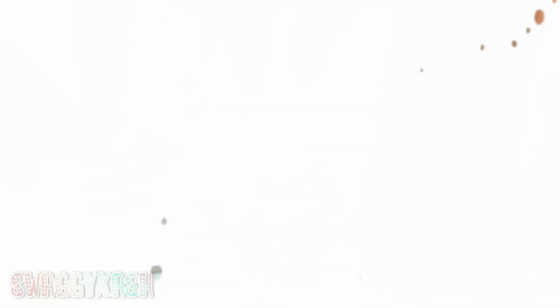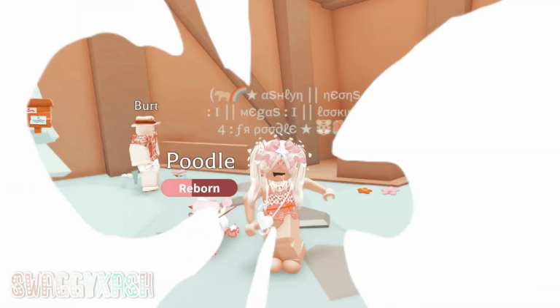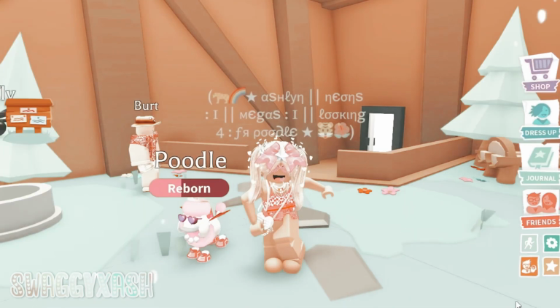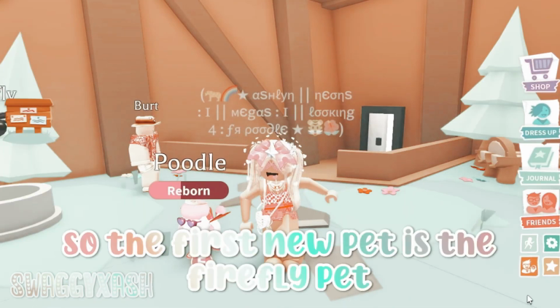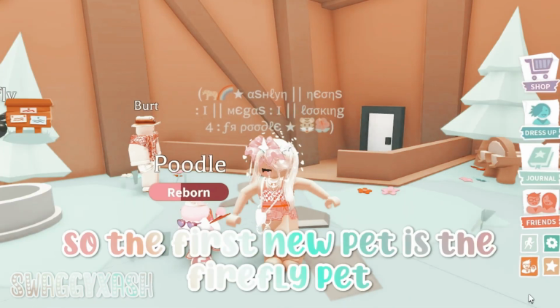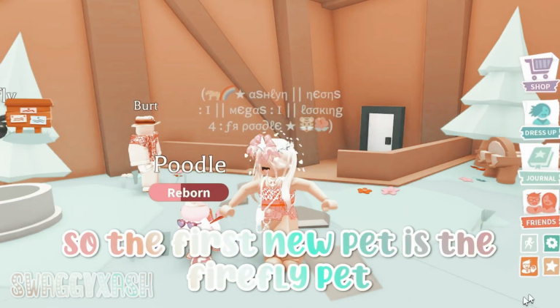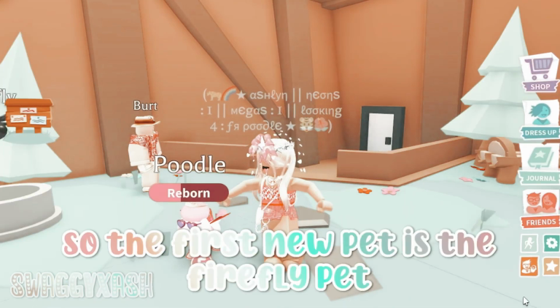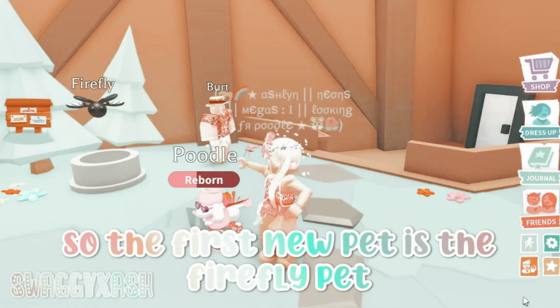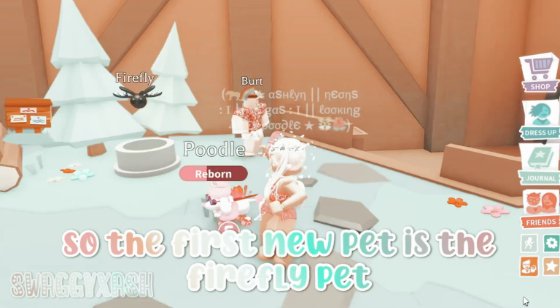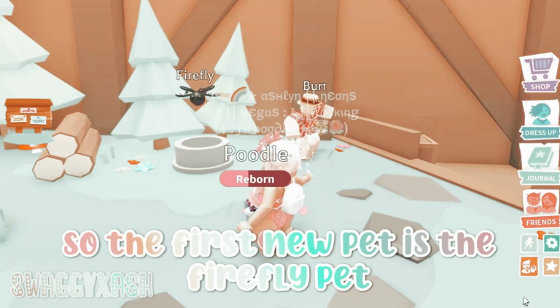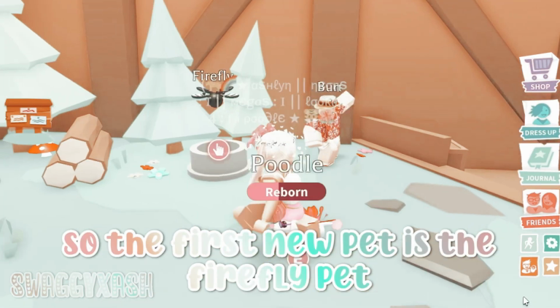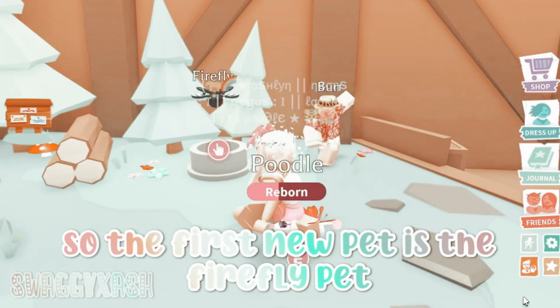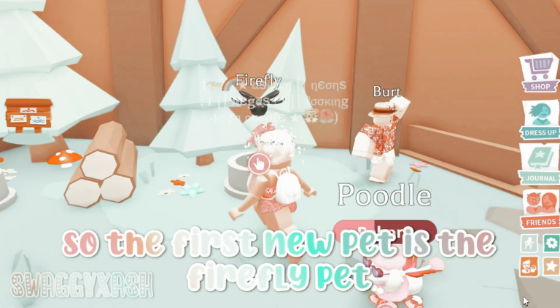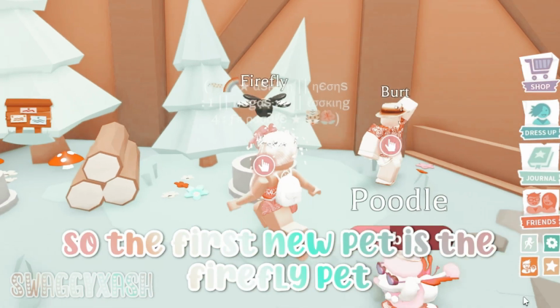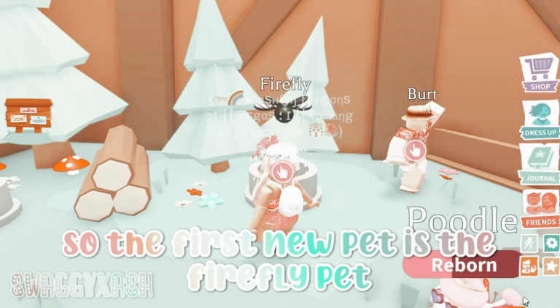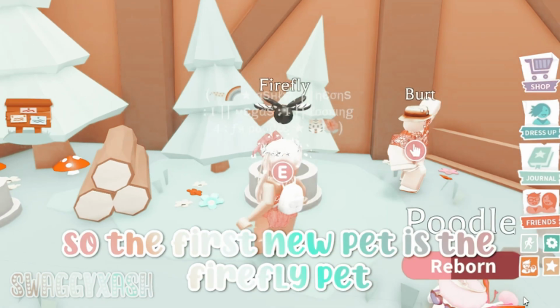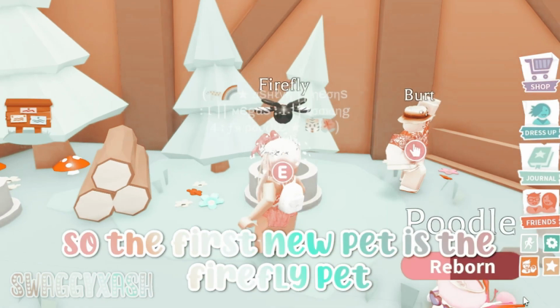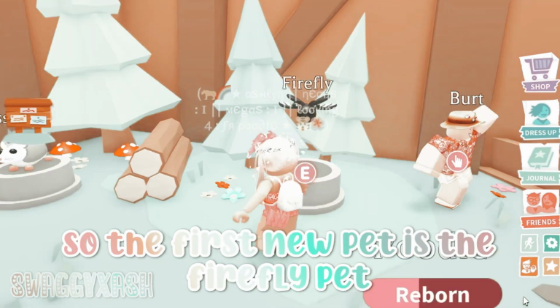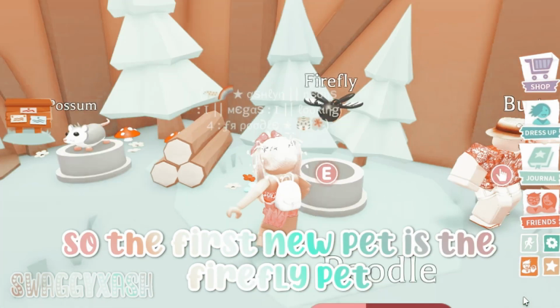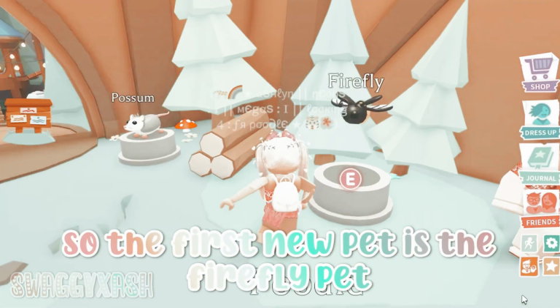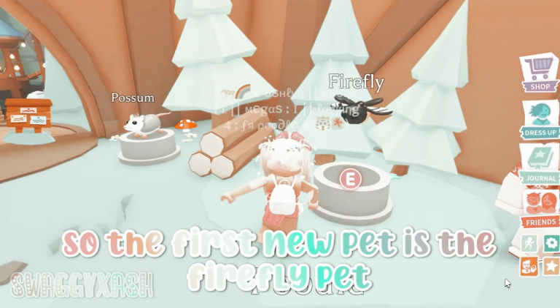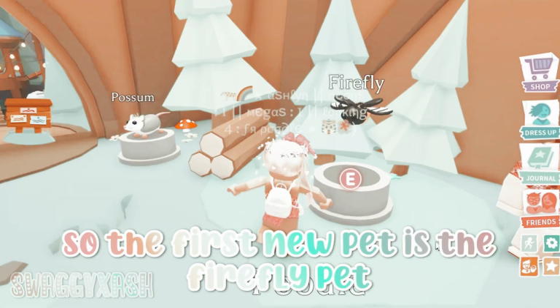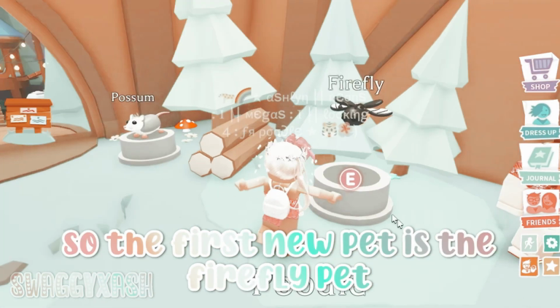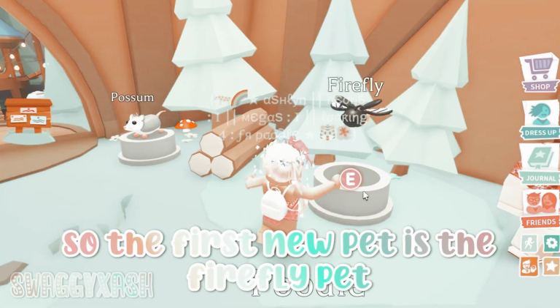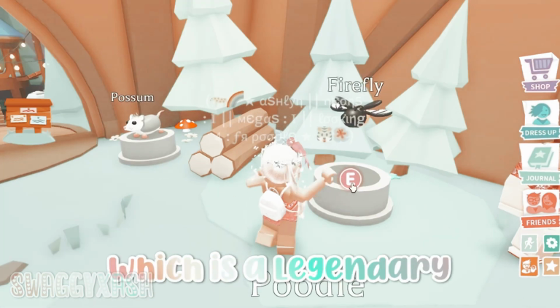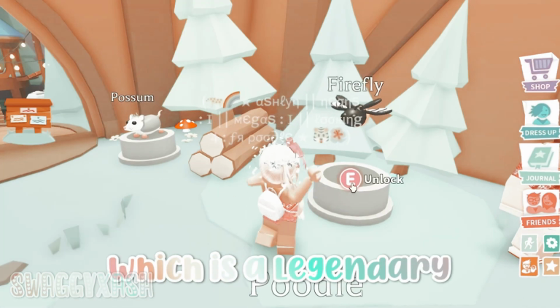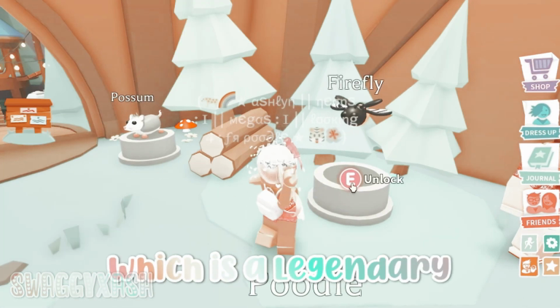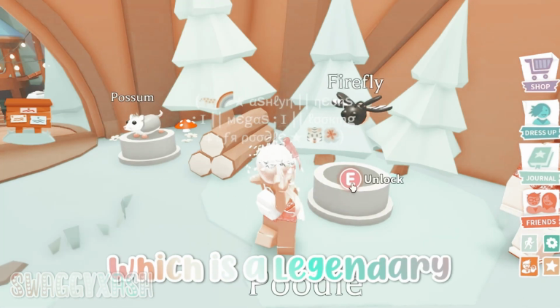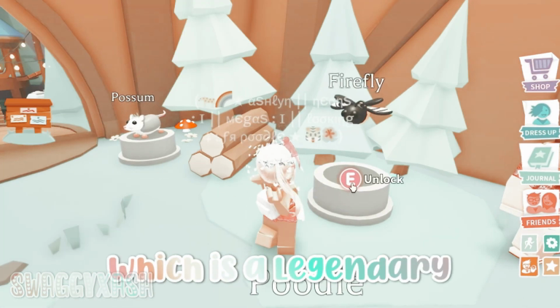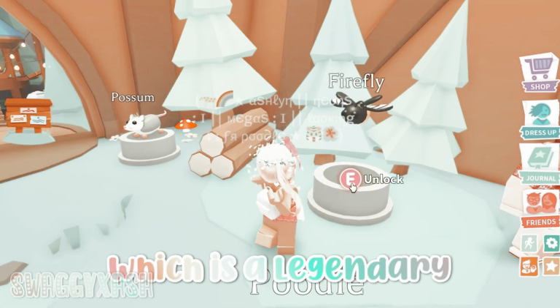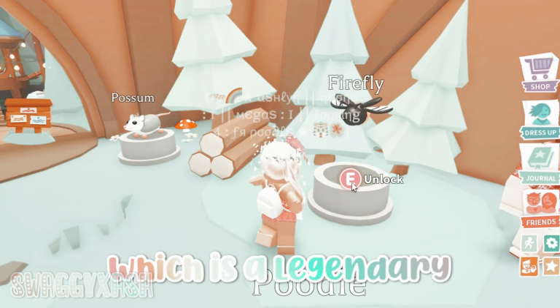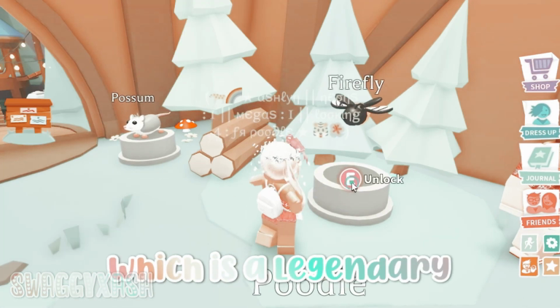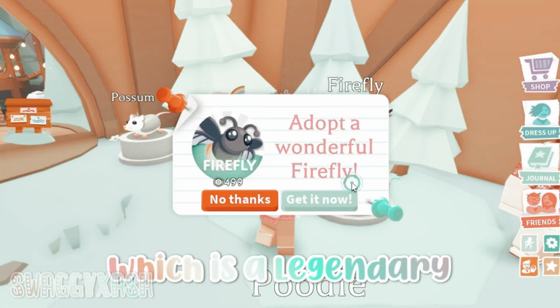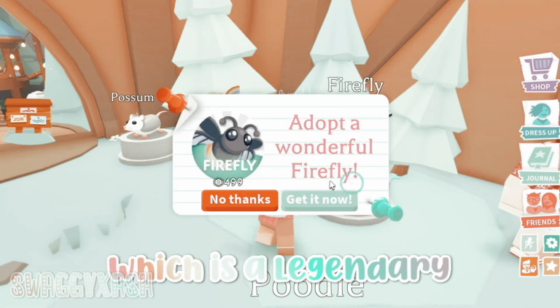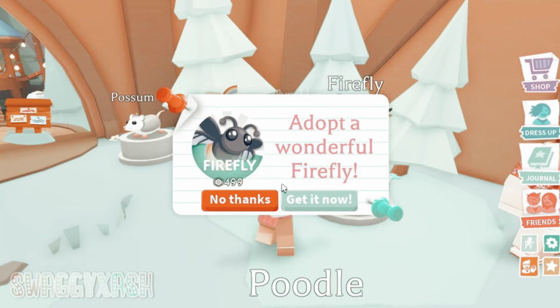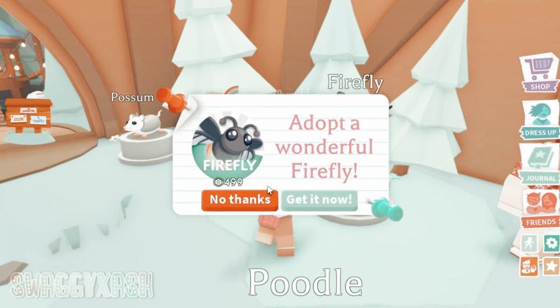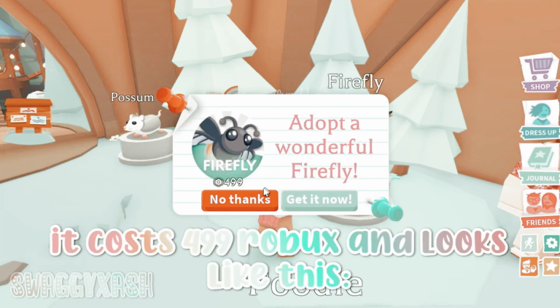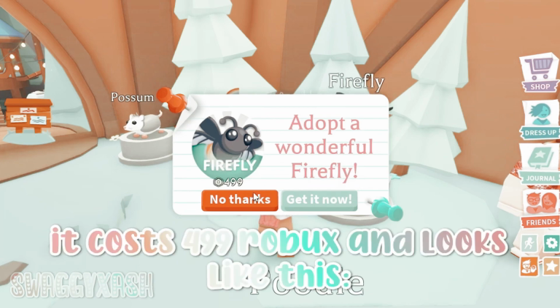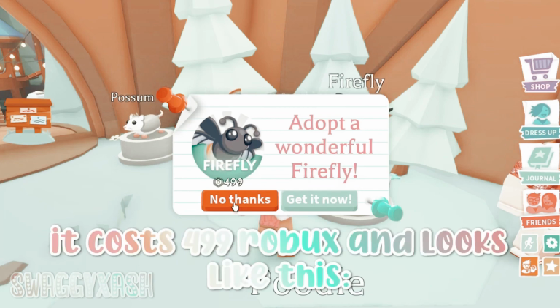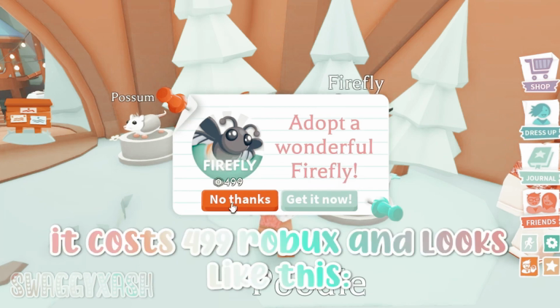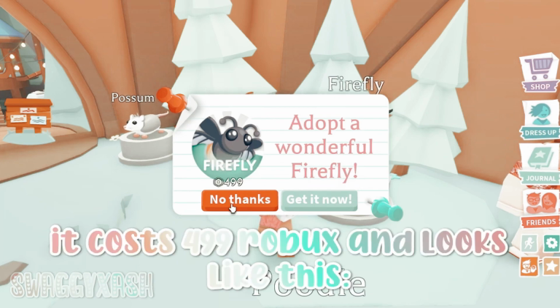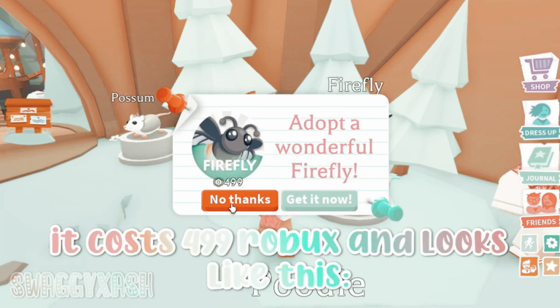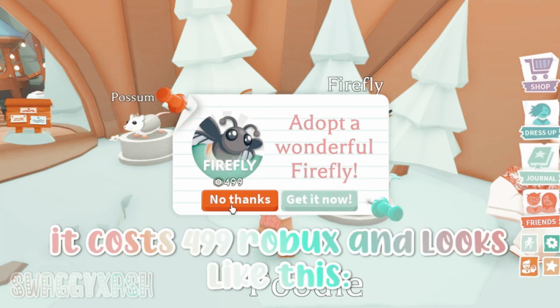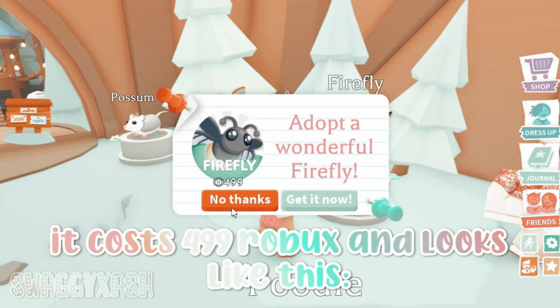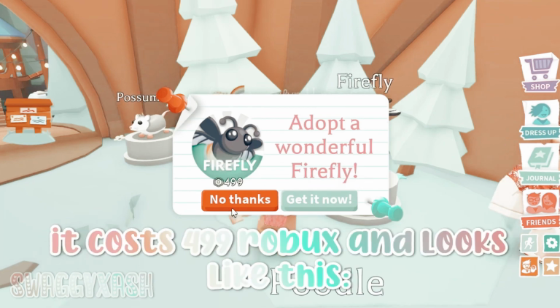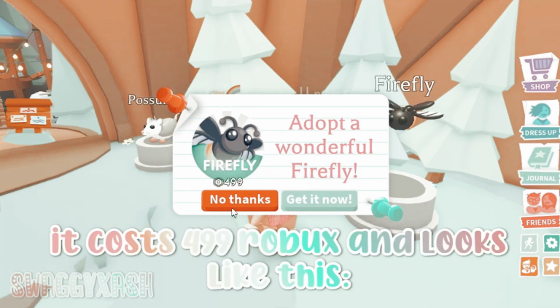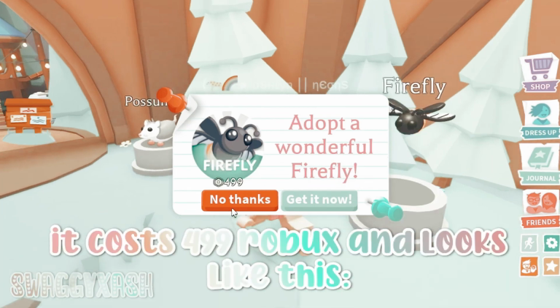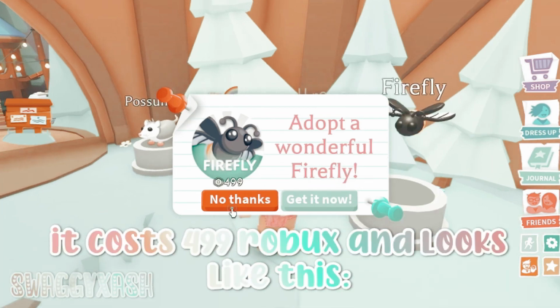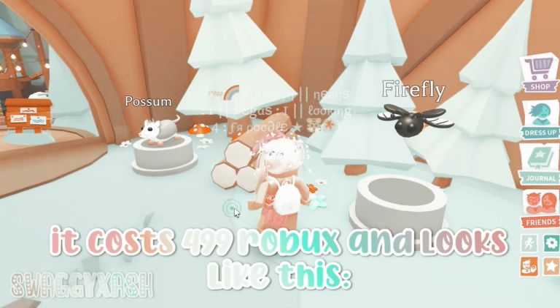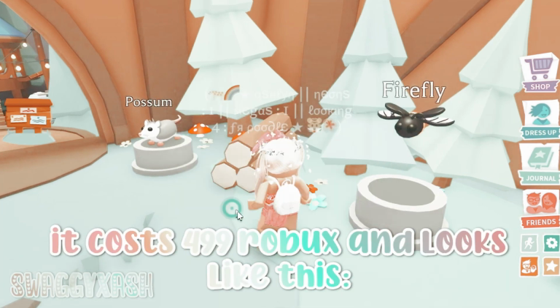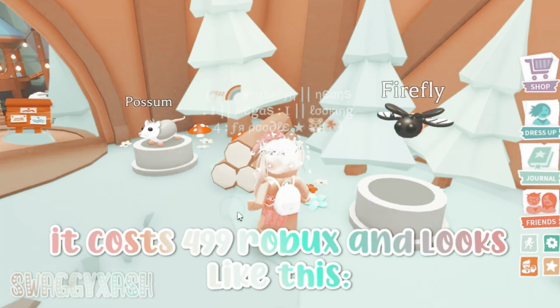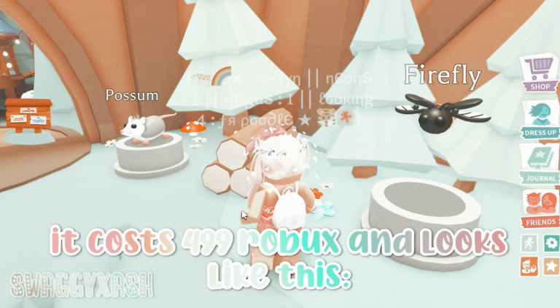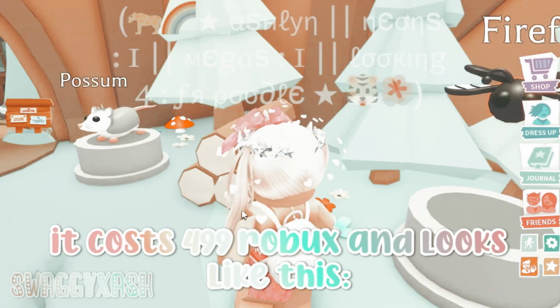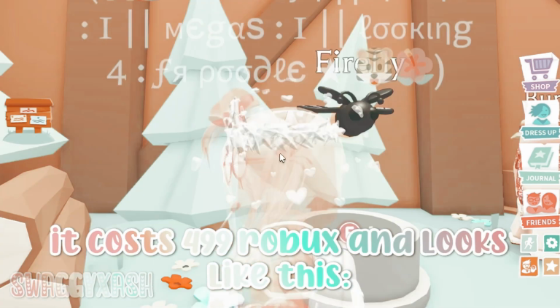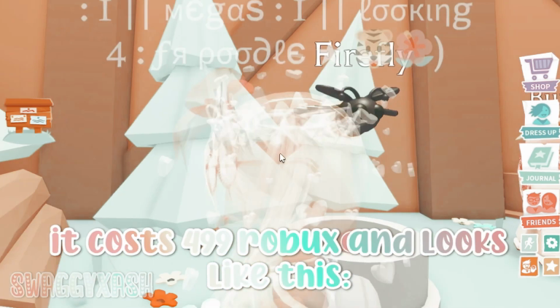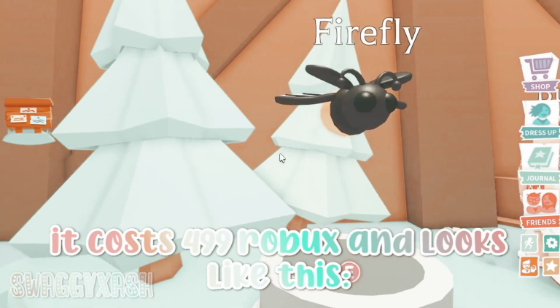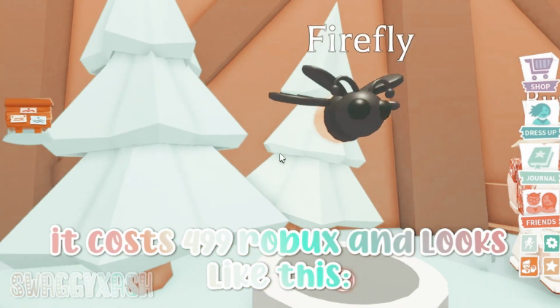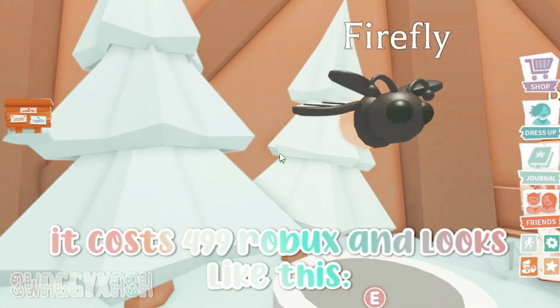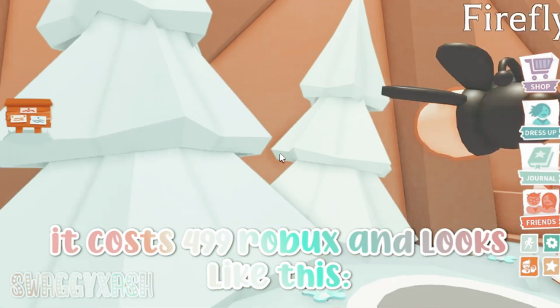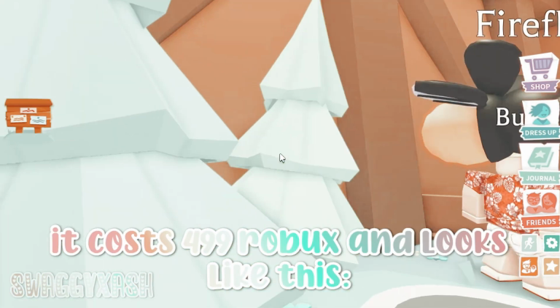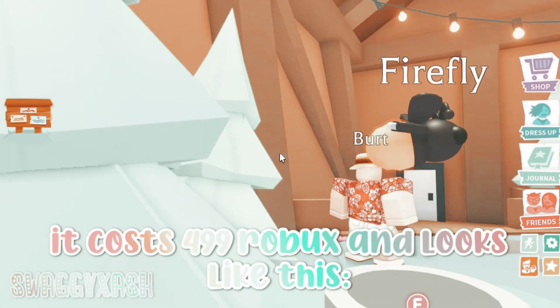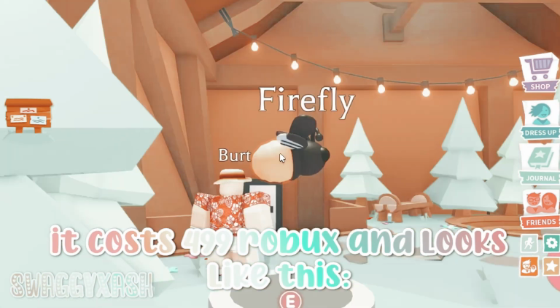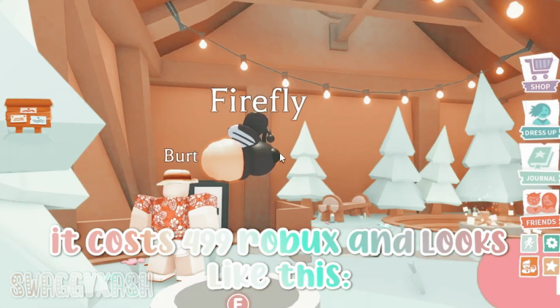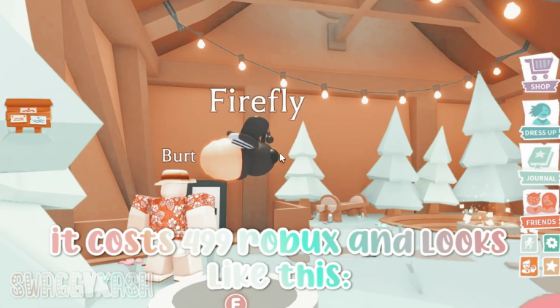The first new pet is the firefly pet, which is a legendary. It costs 499 Robux and looks like this.